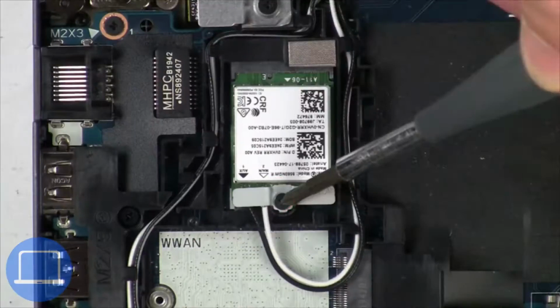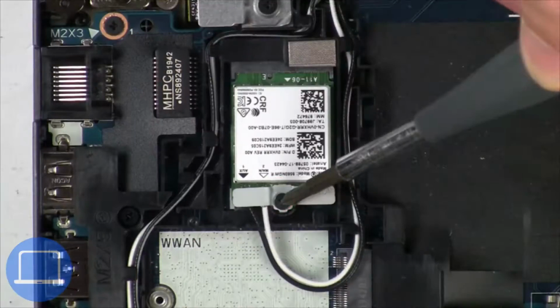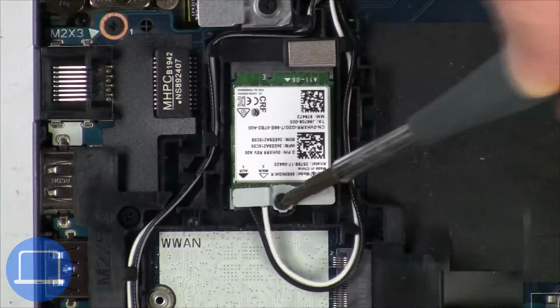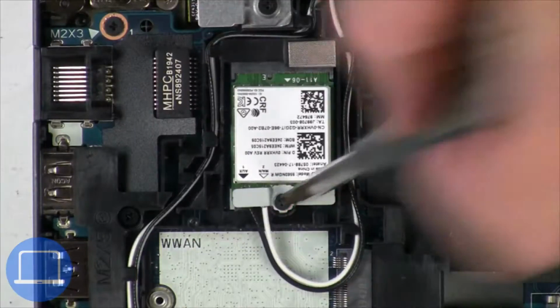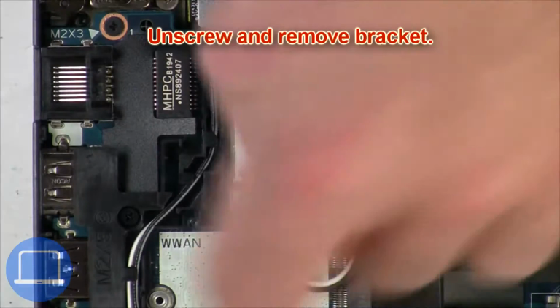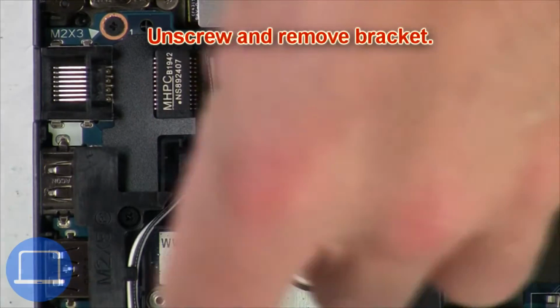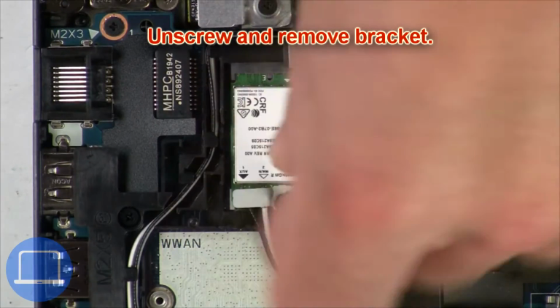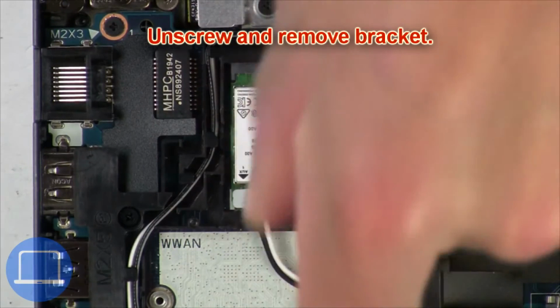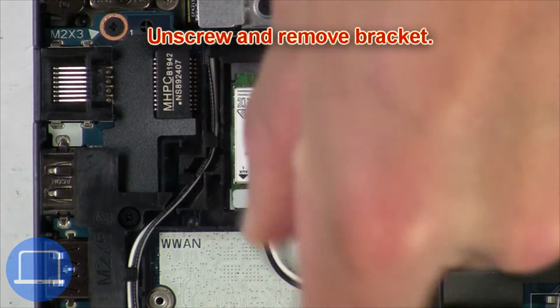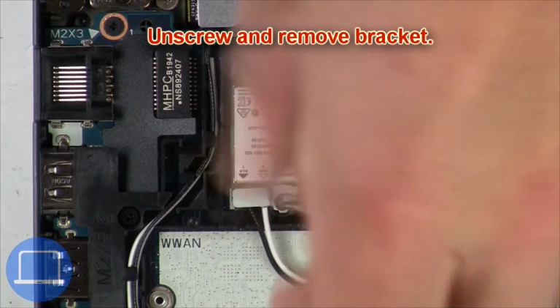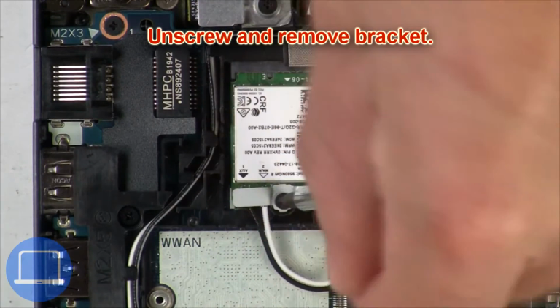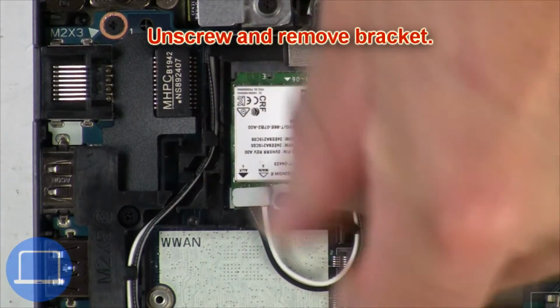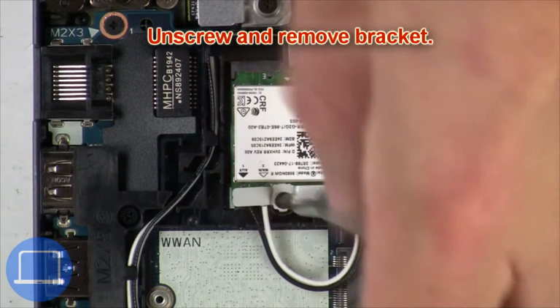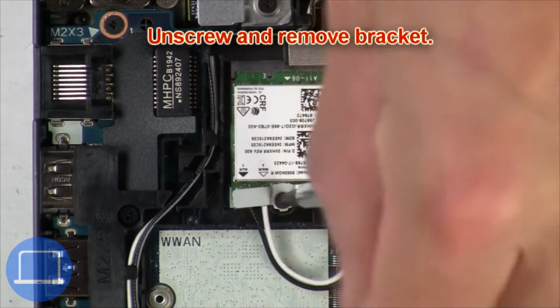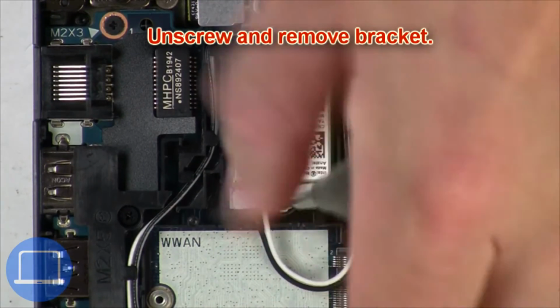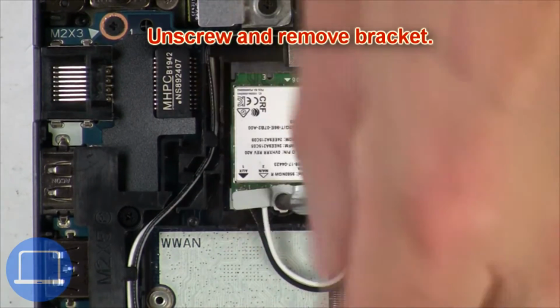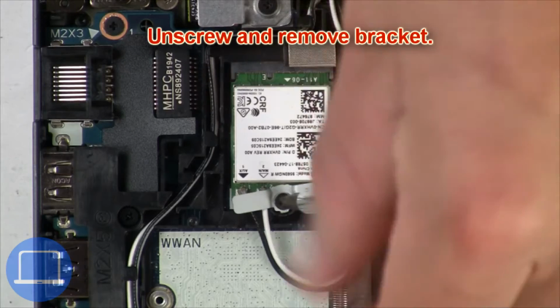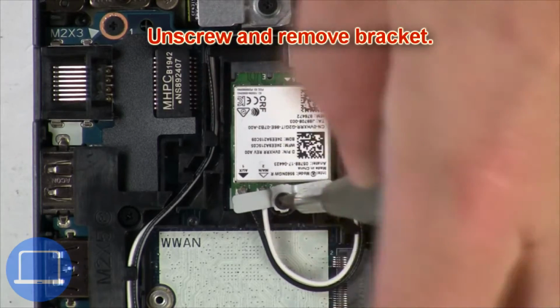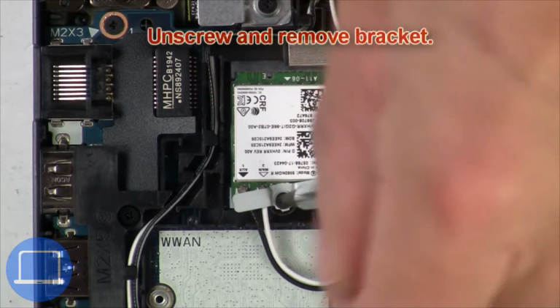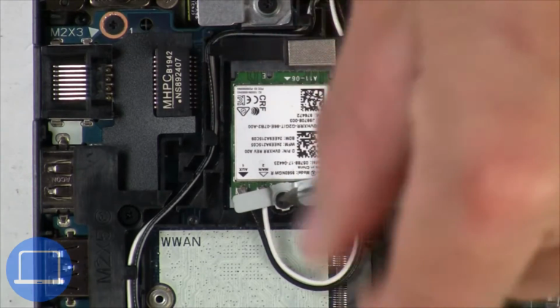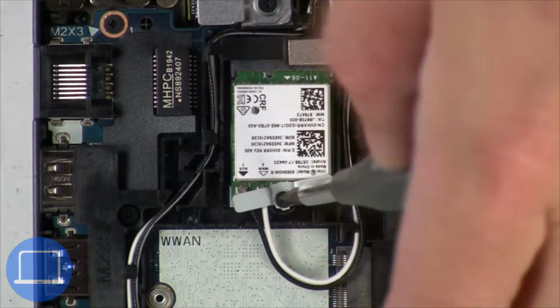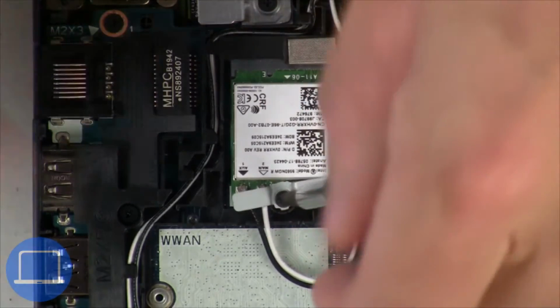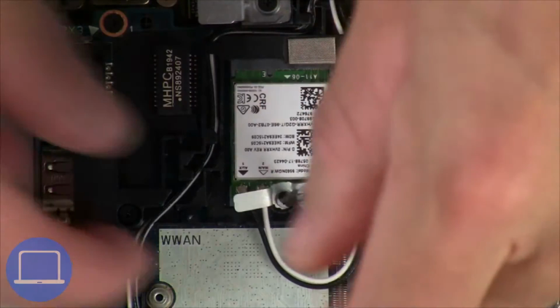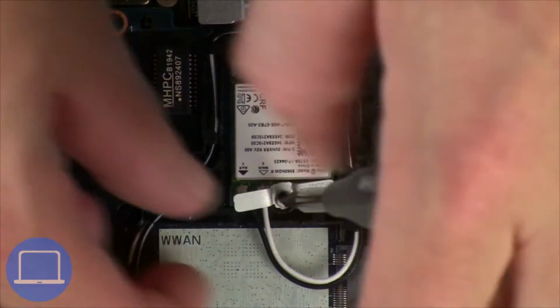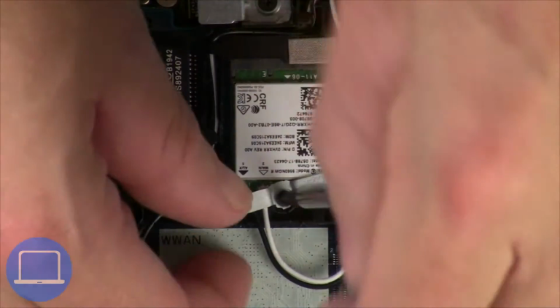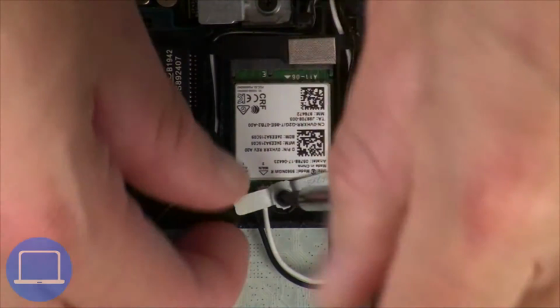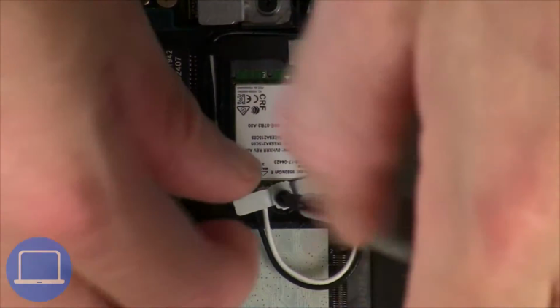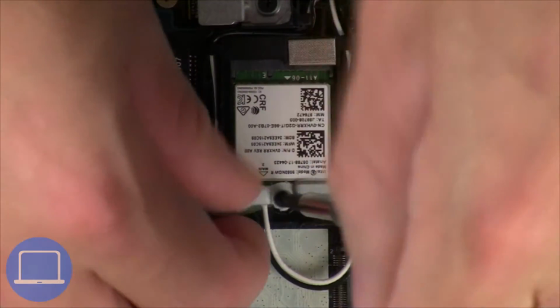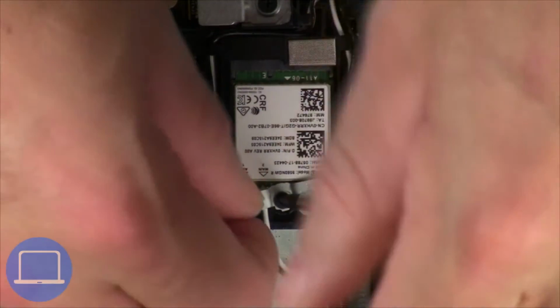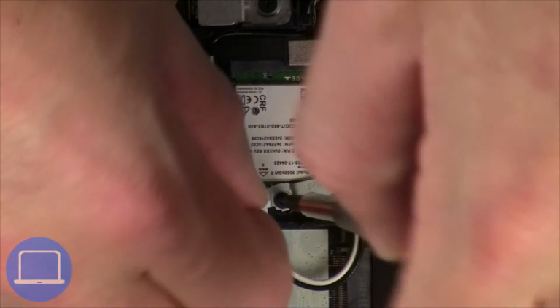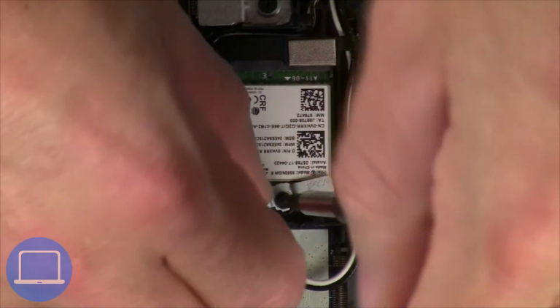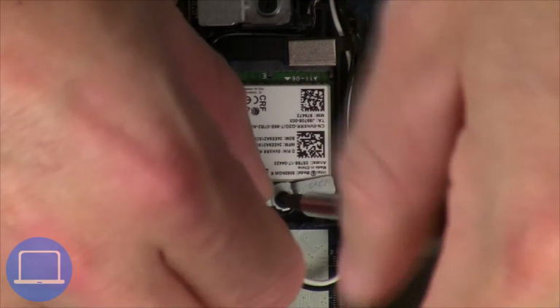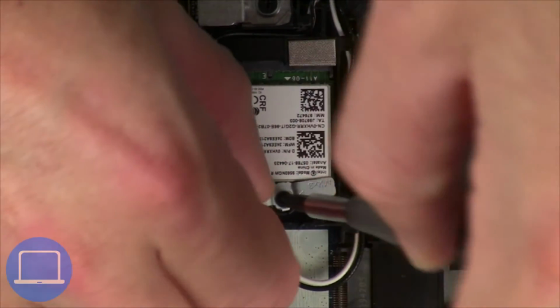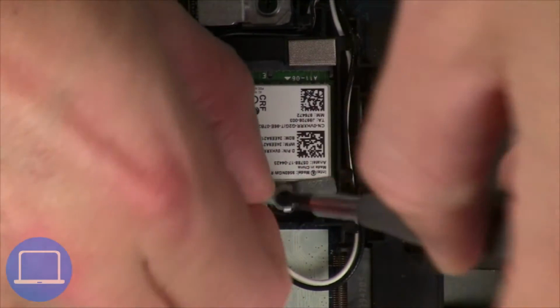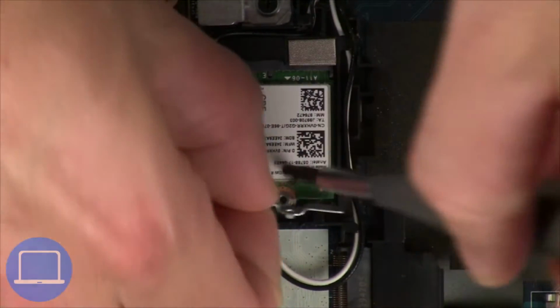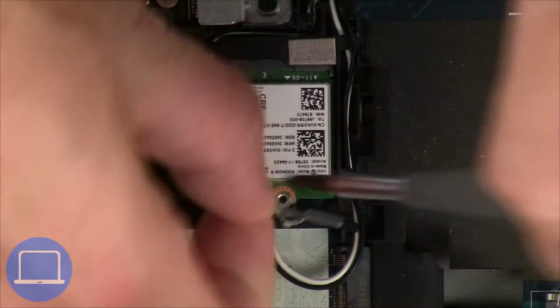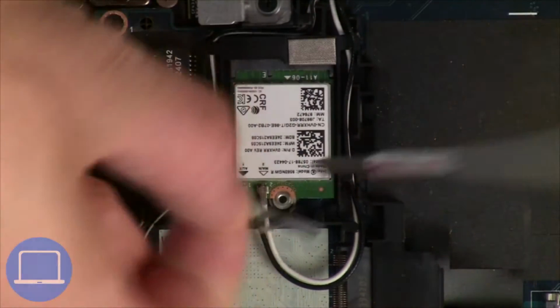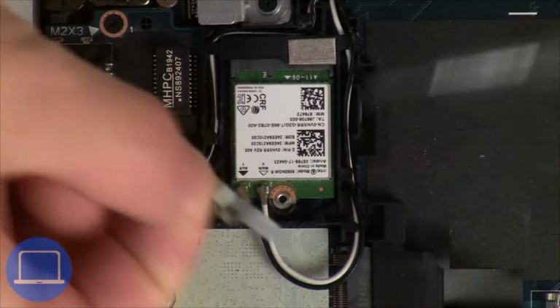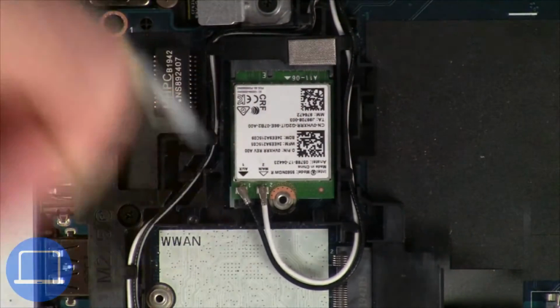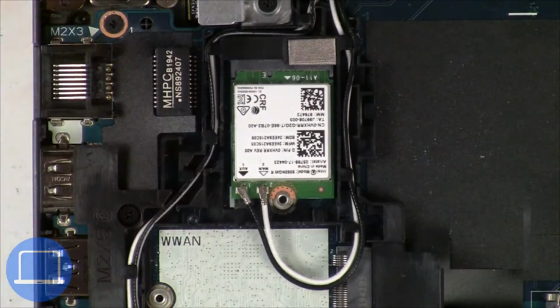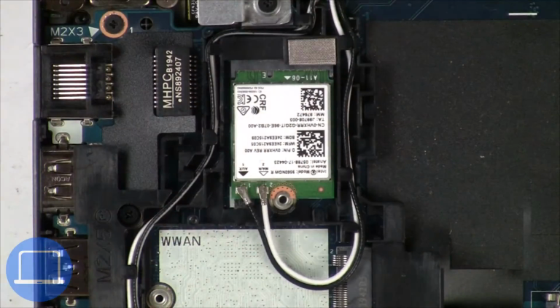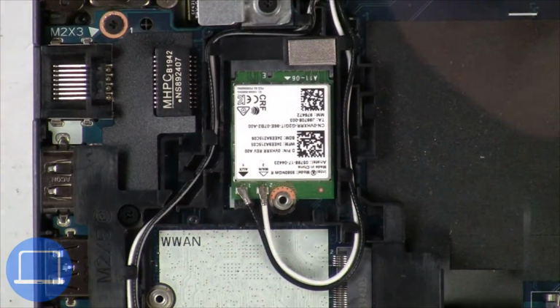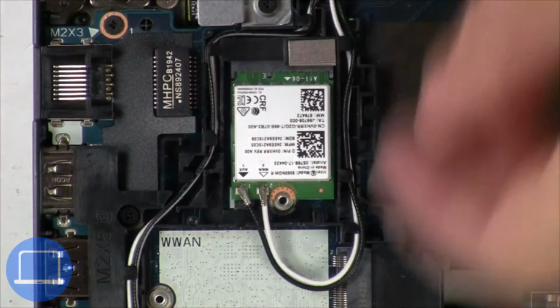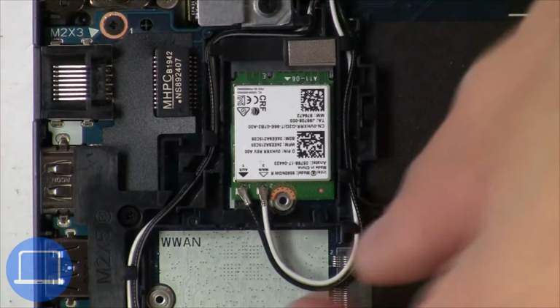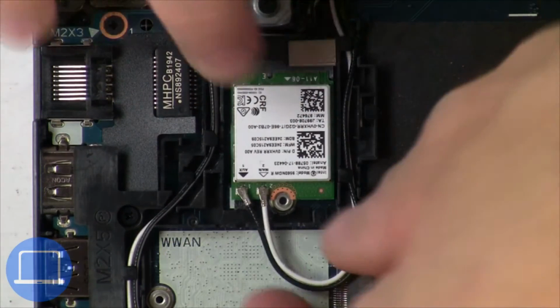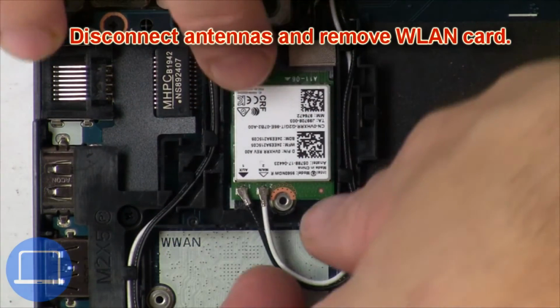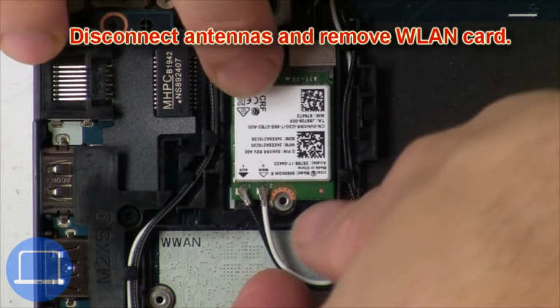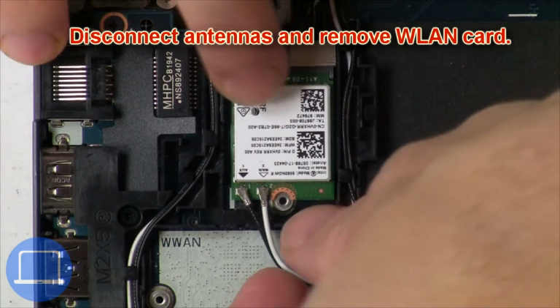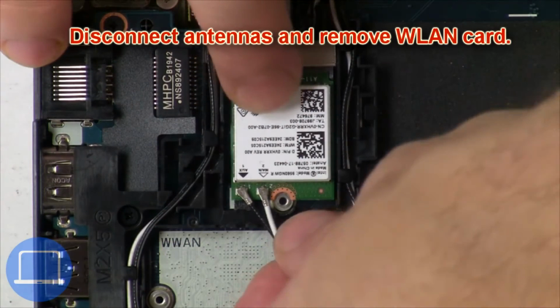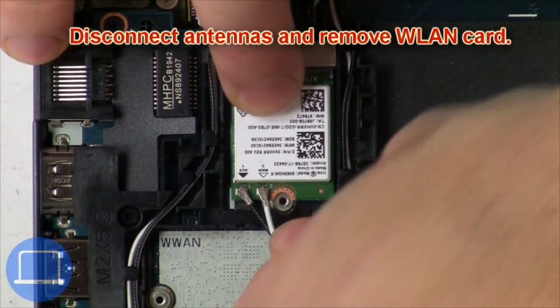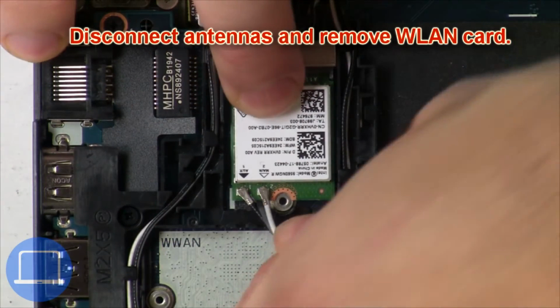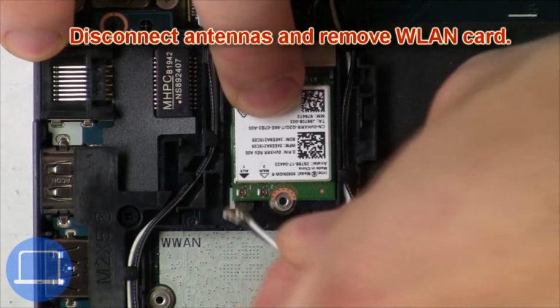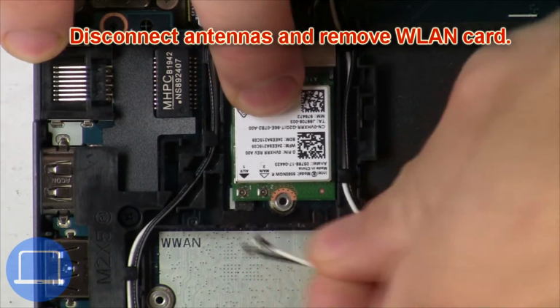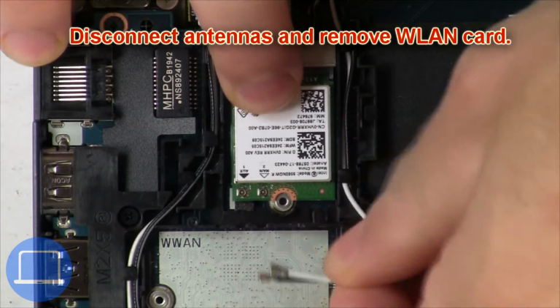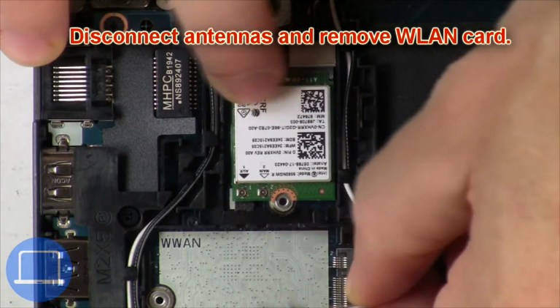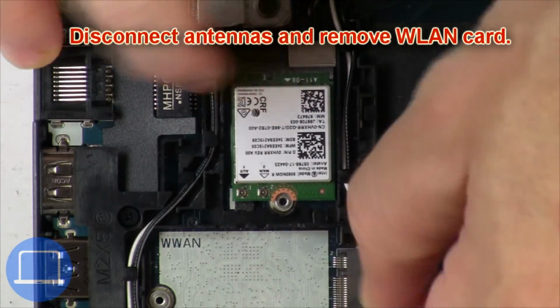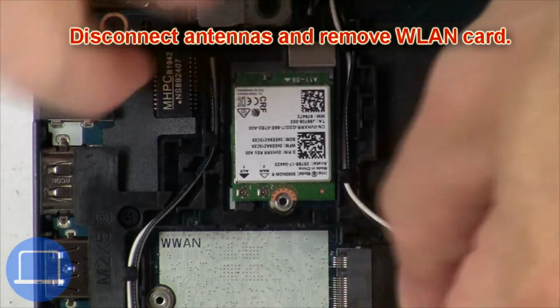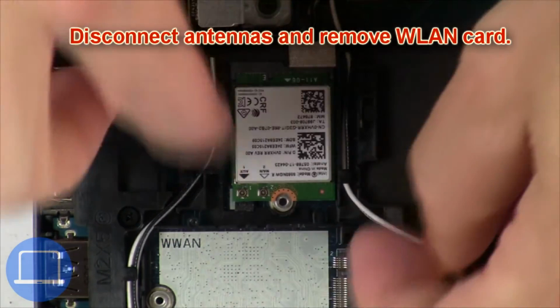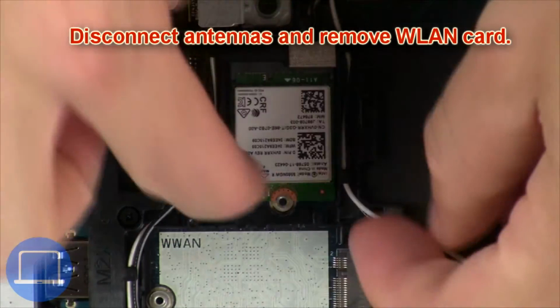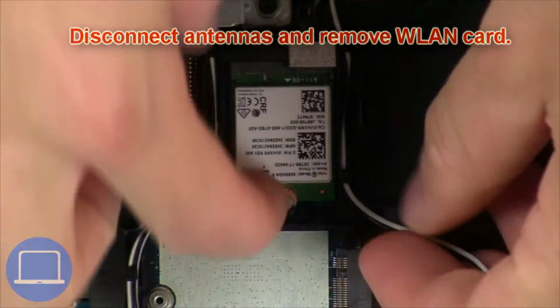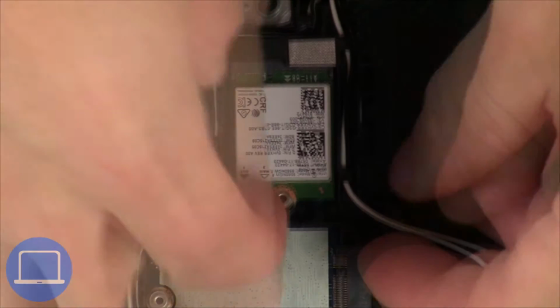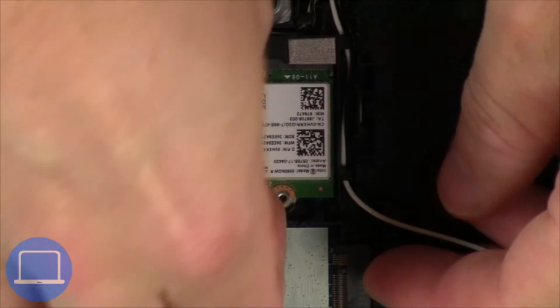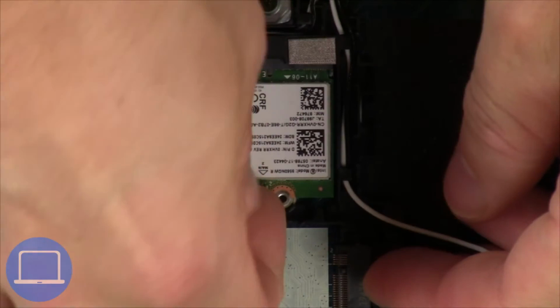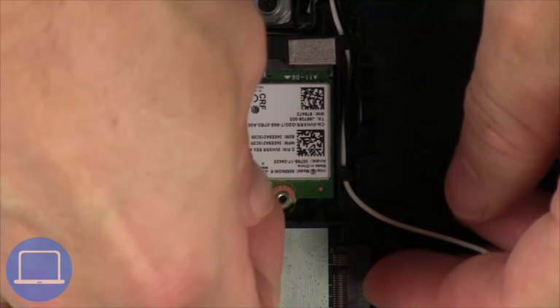Now unscrew and remove the bracket. Then disconnect the antennas and remove the wireless card.